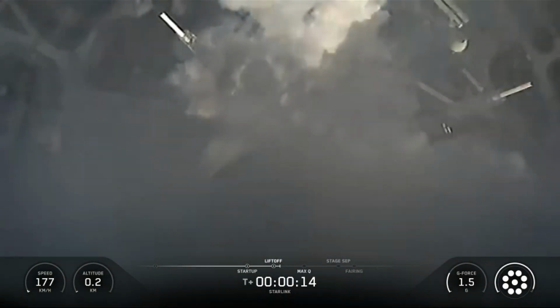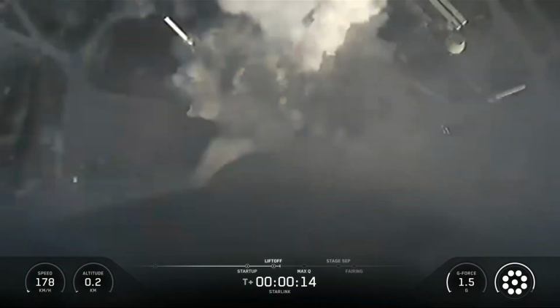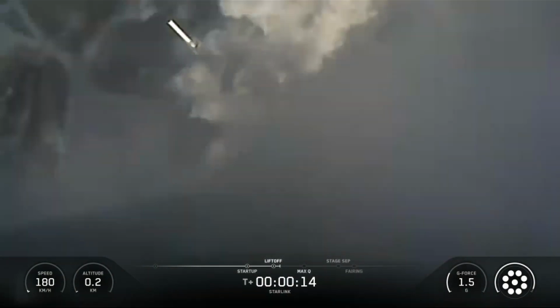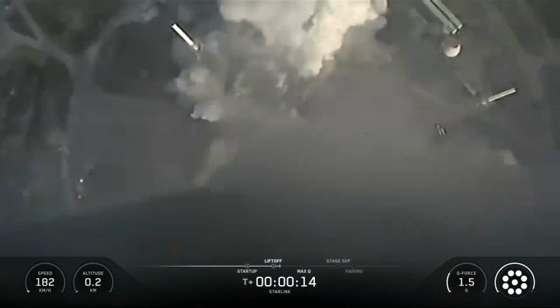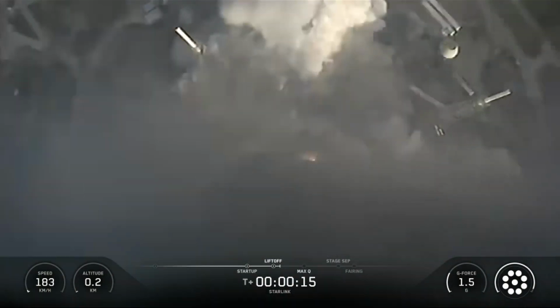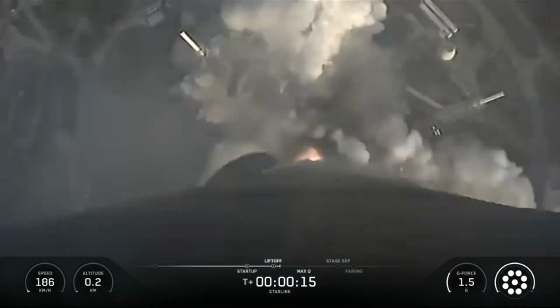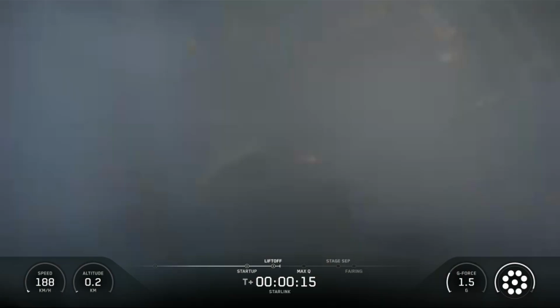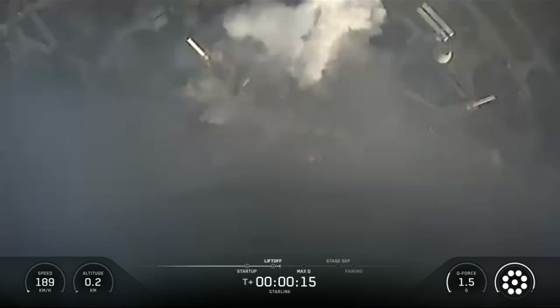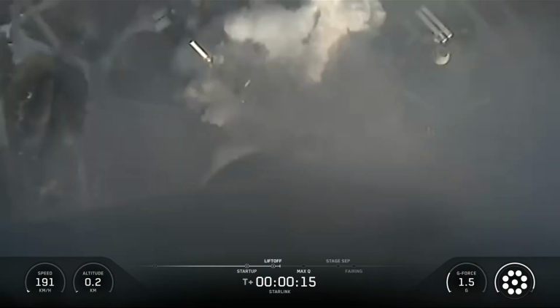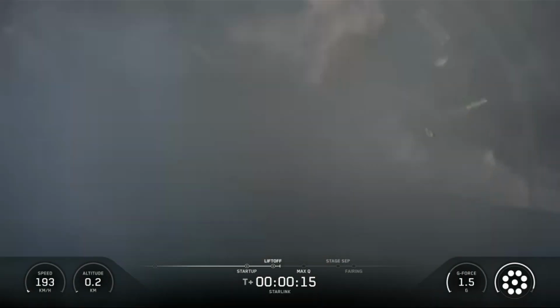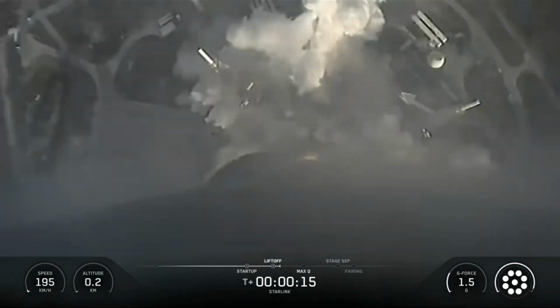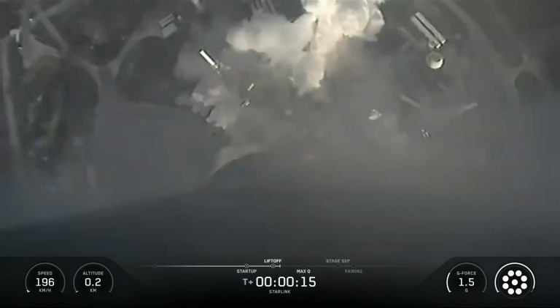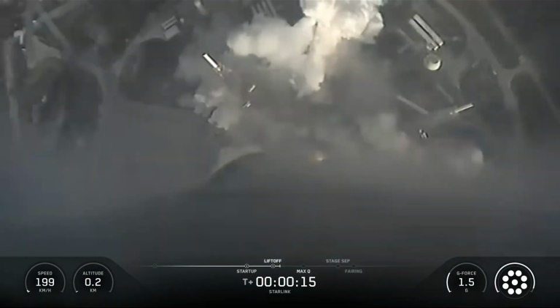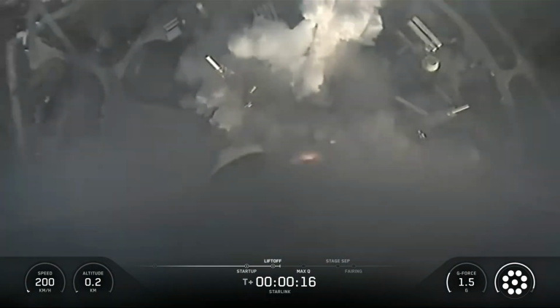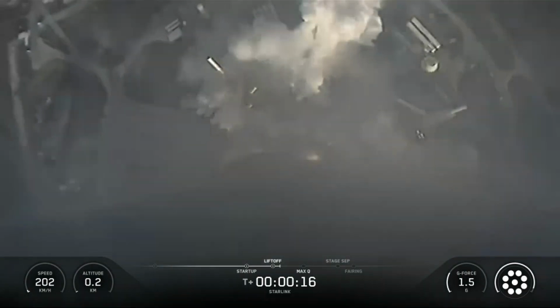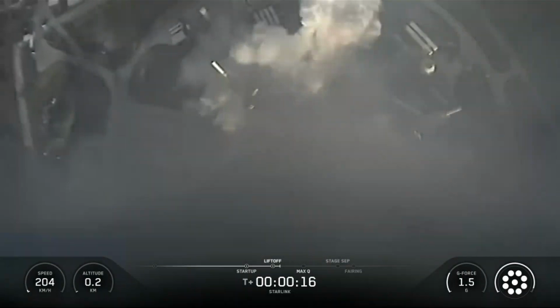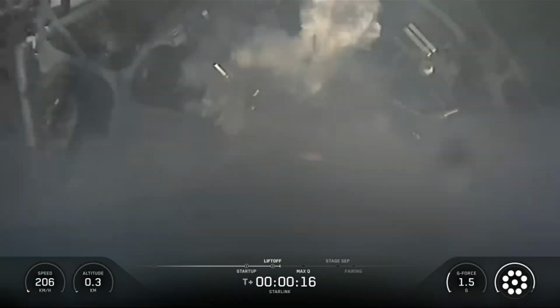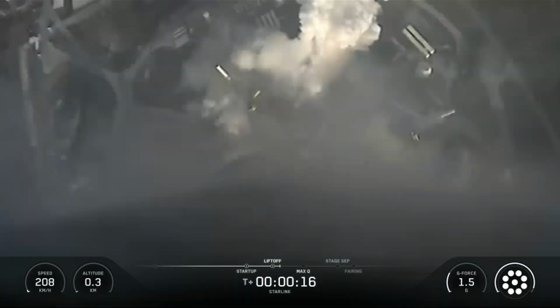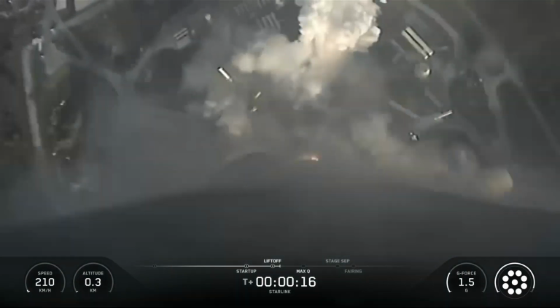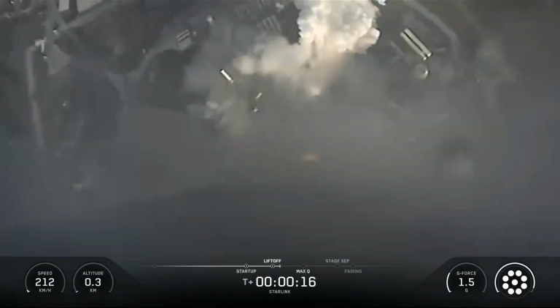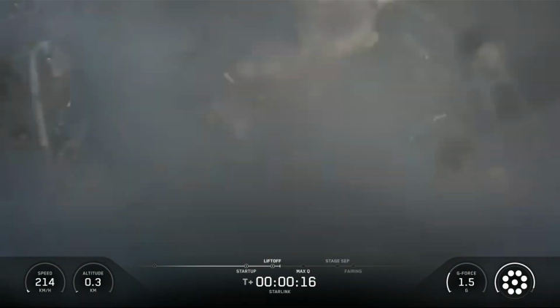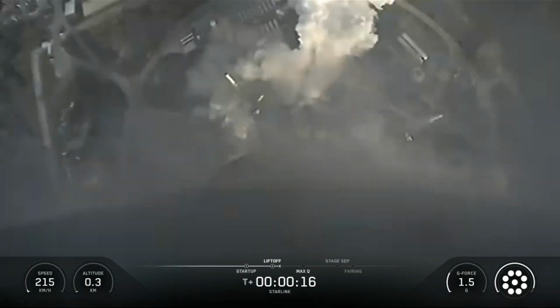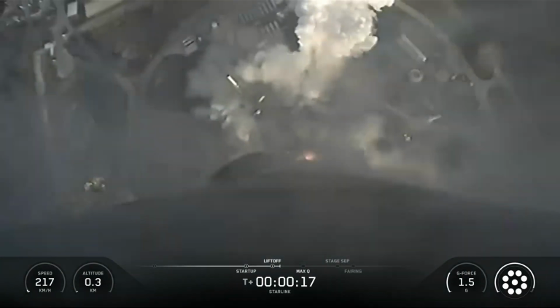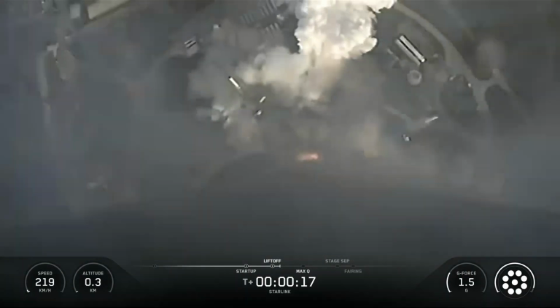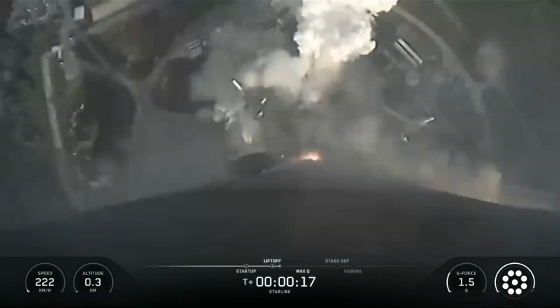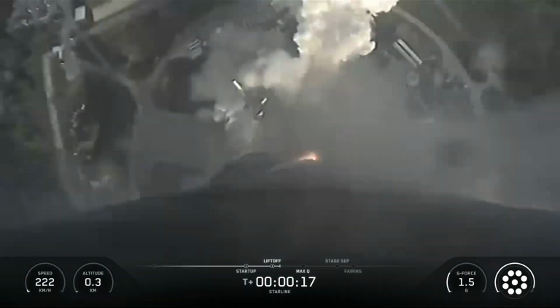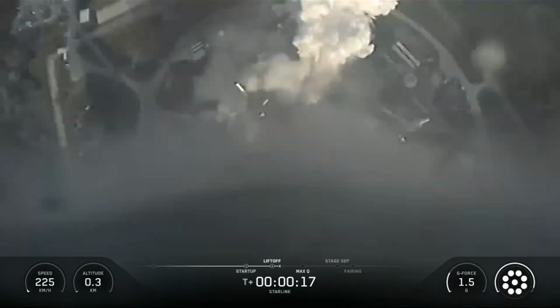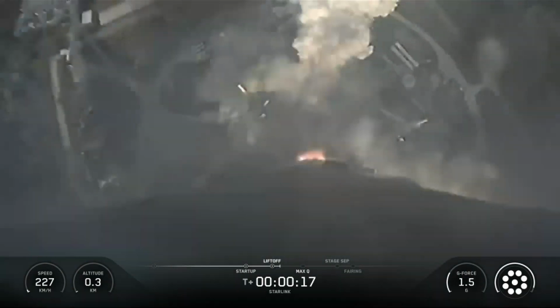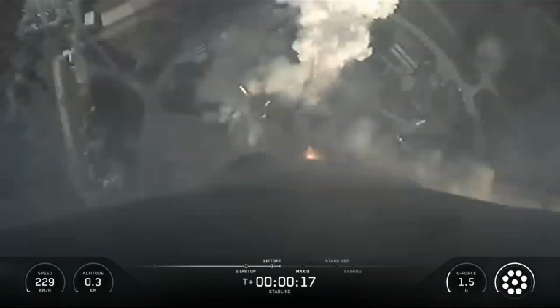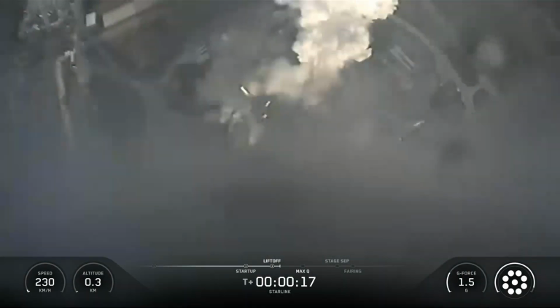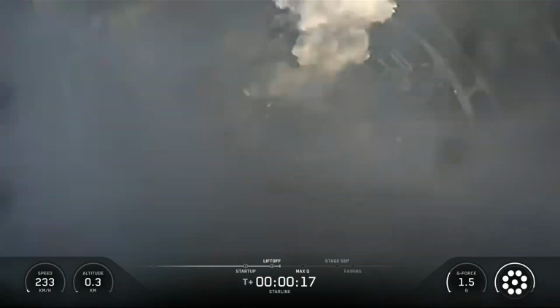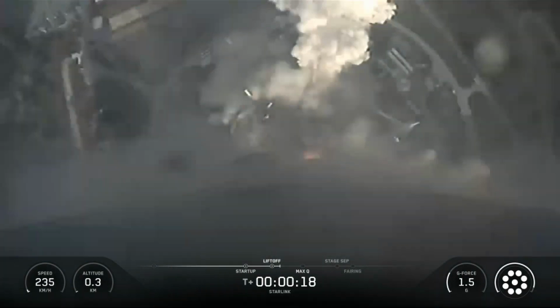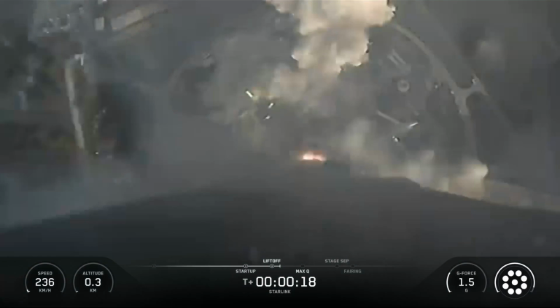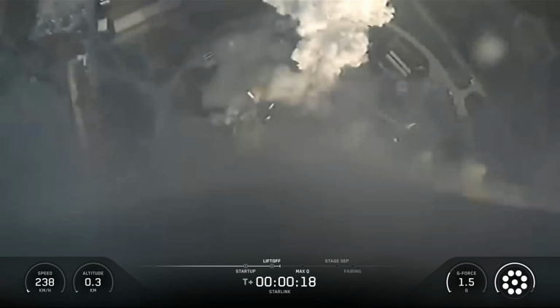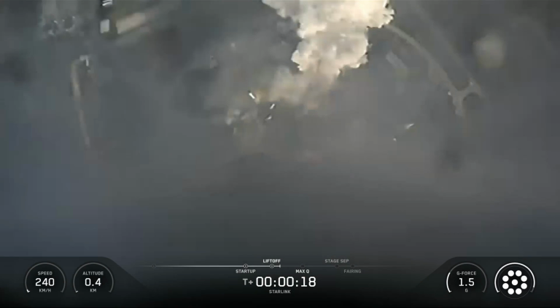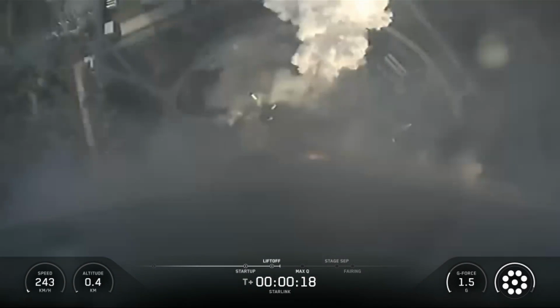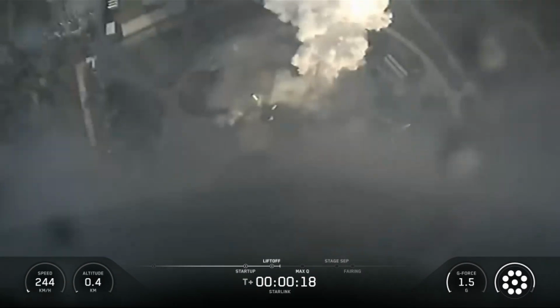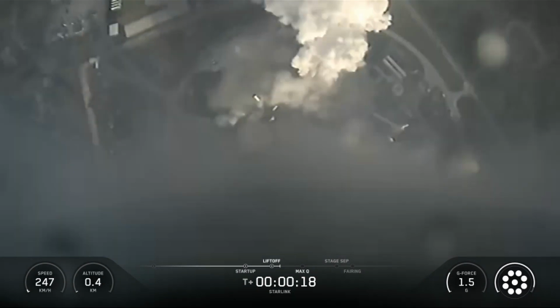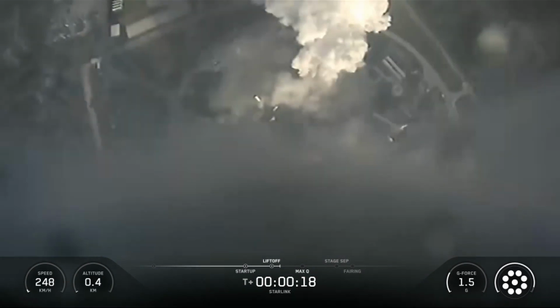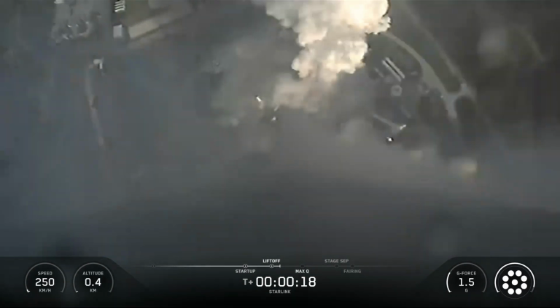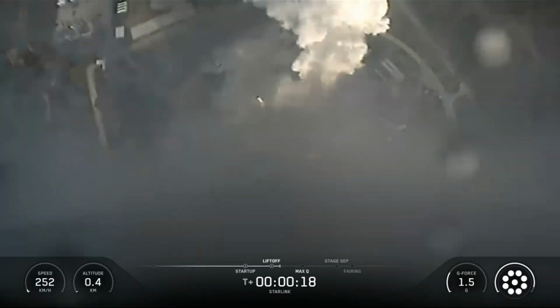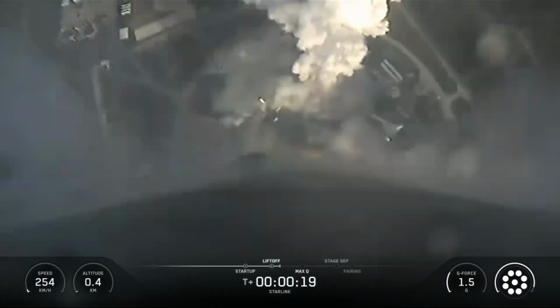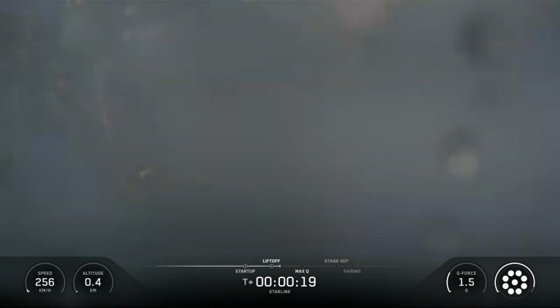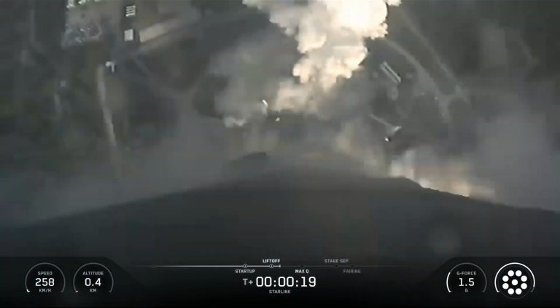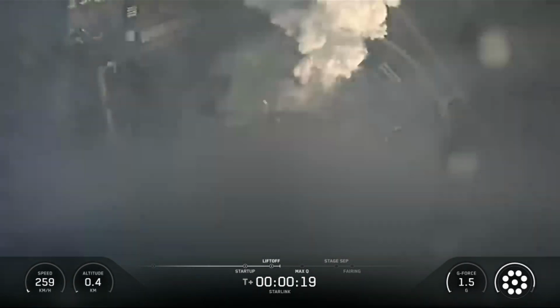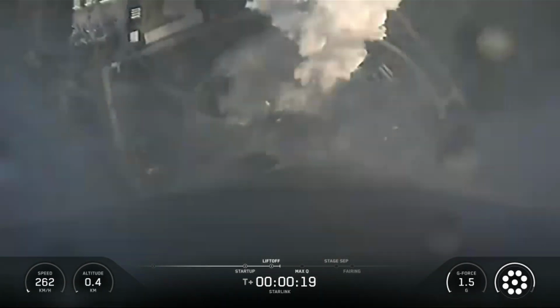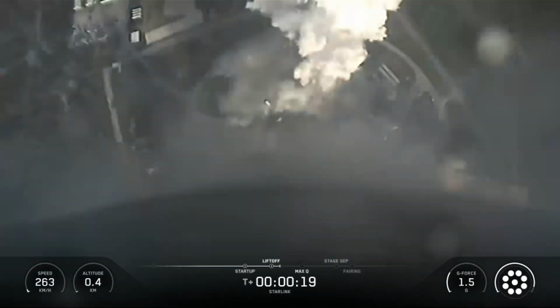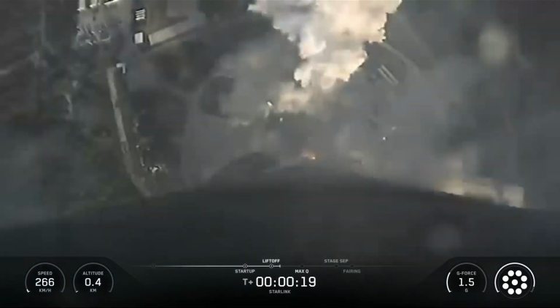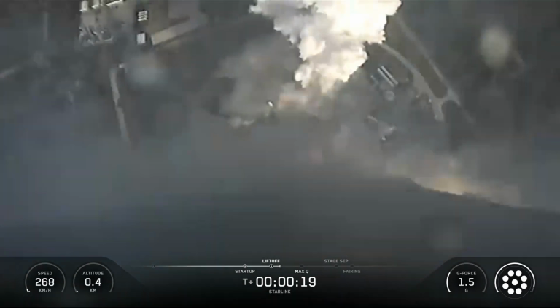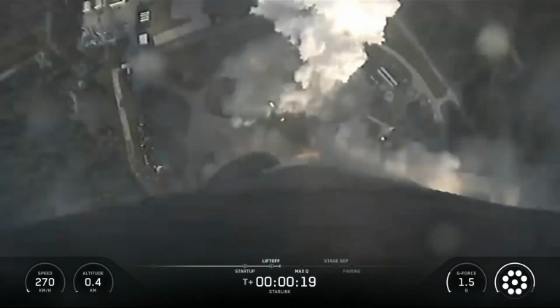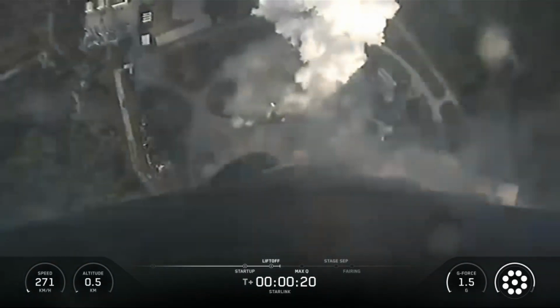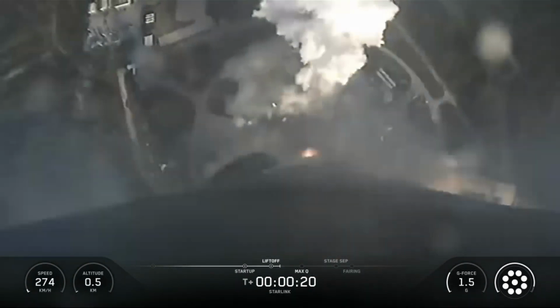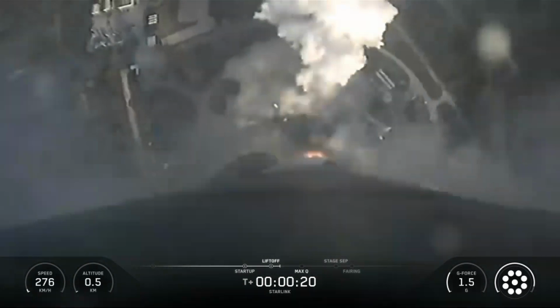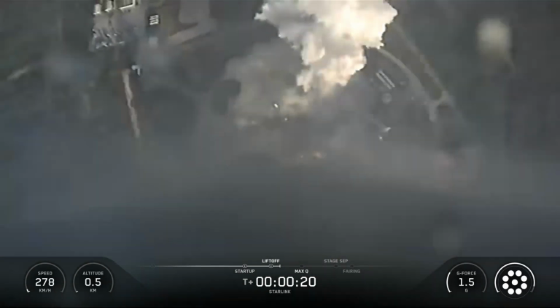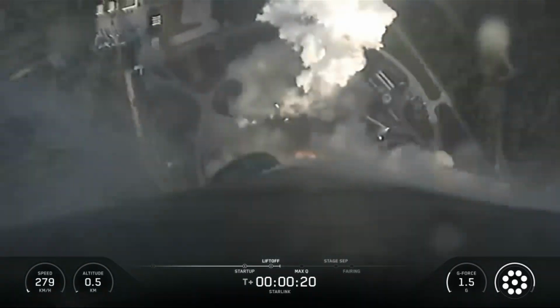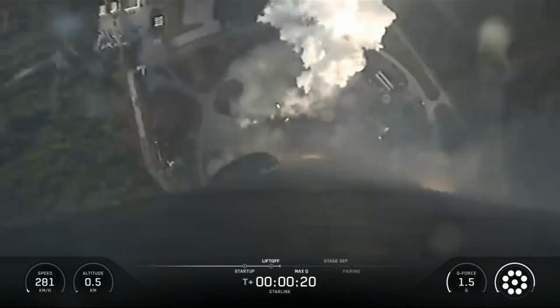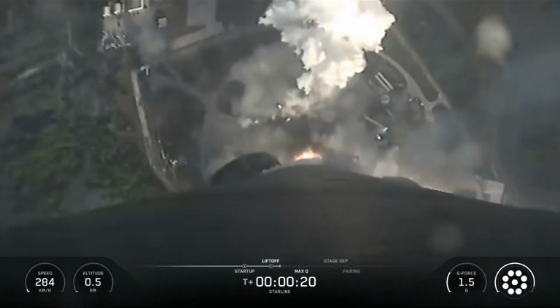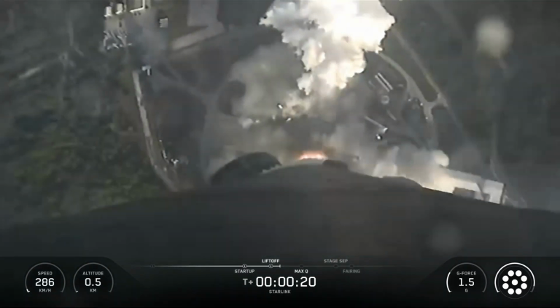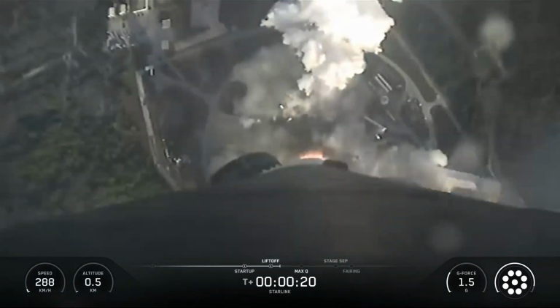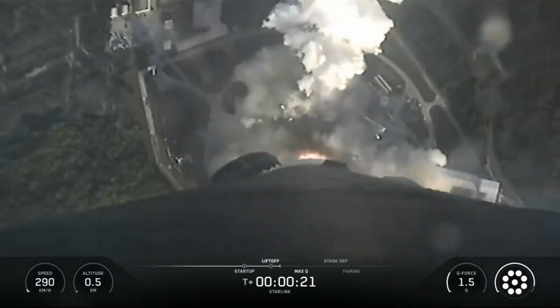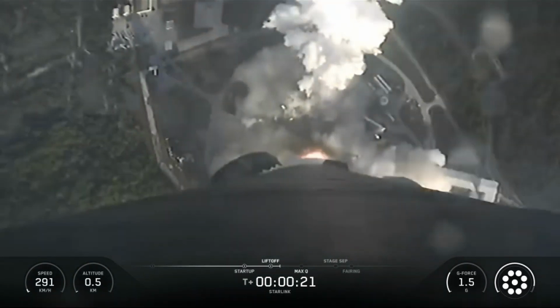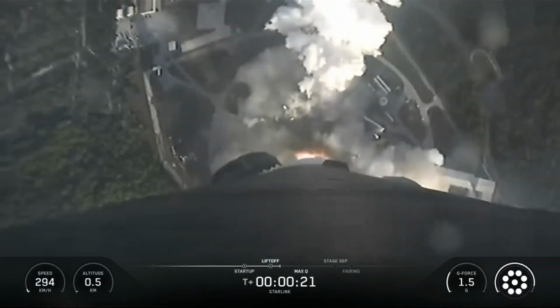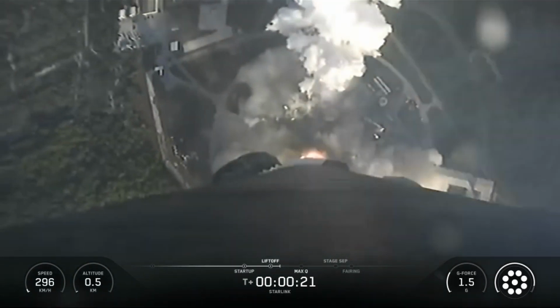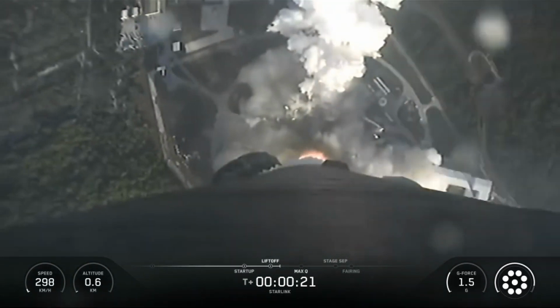Vehicle is pitching downrange. Stage one propulsion is nominal.